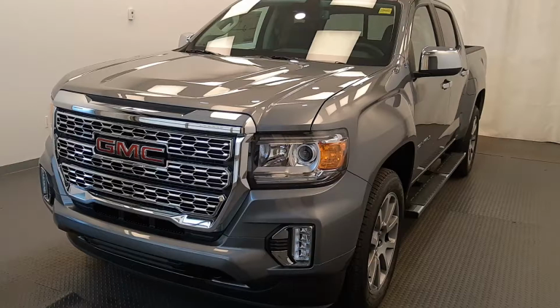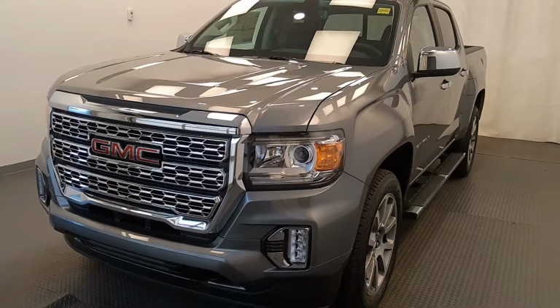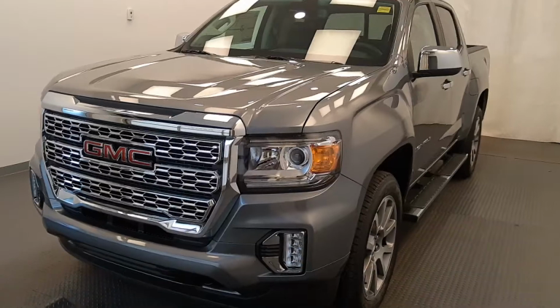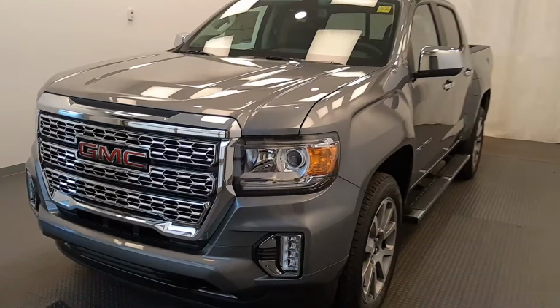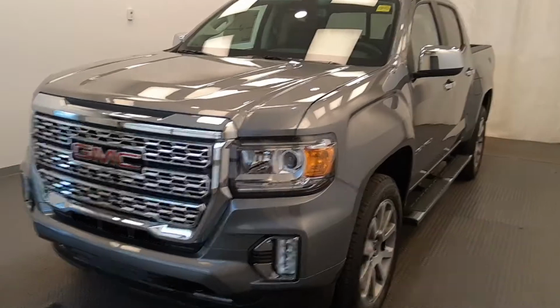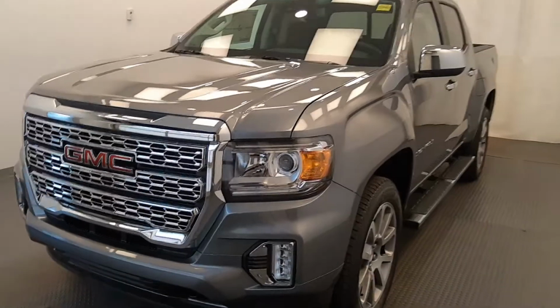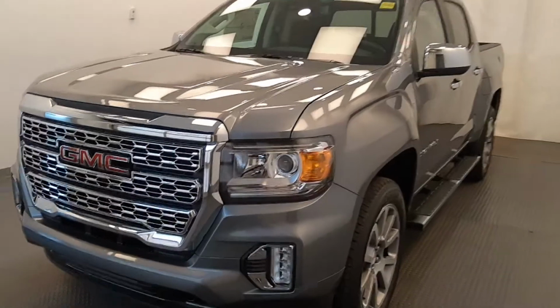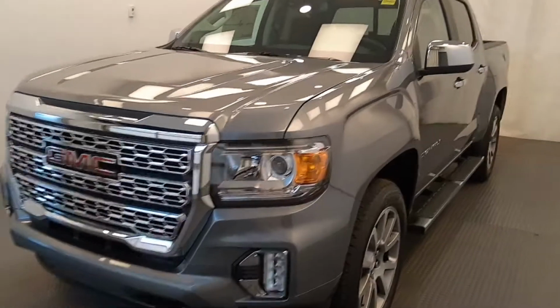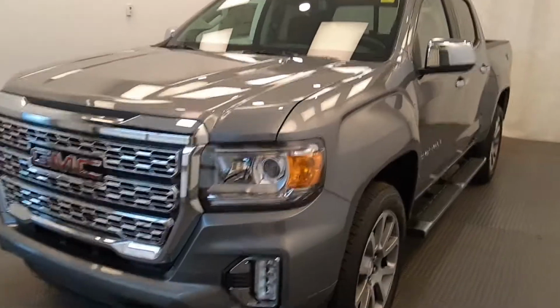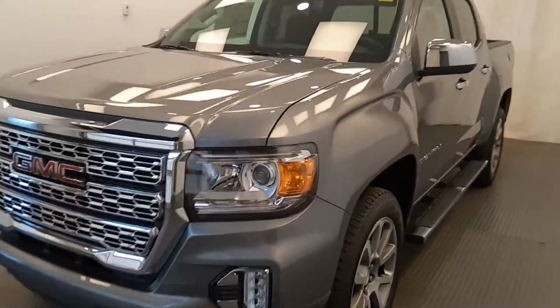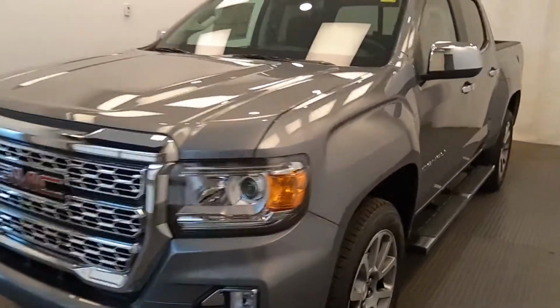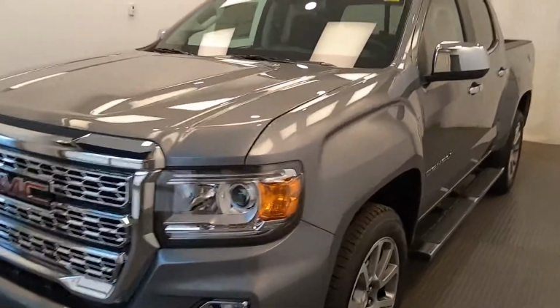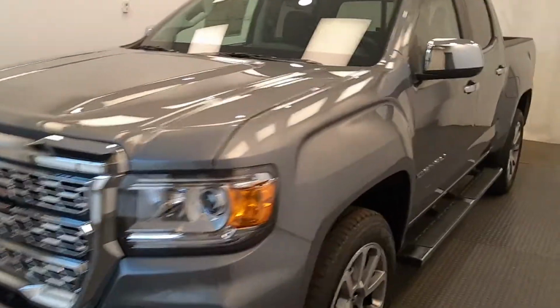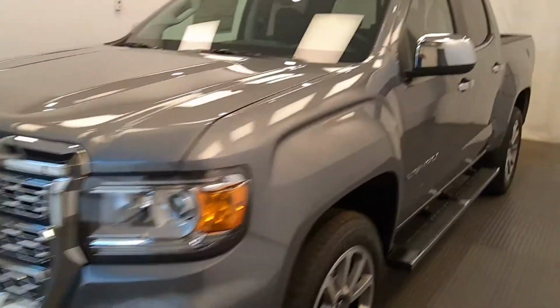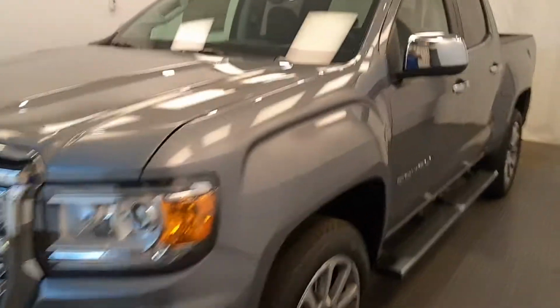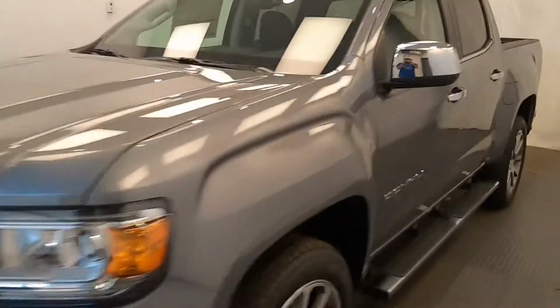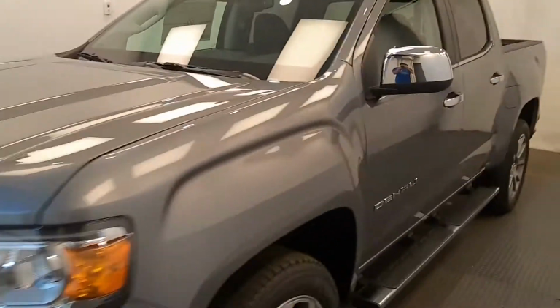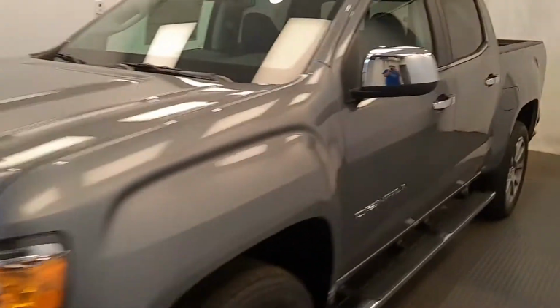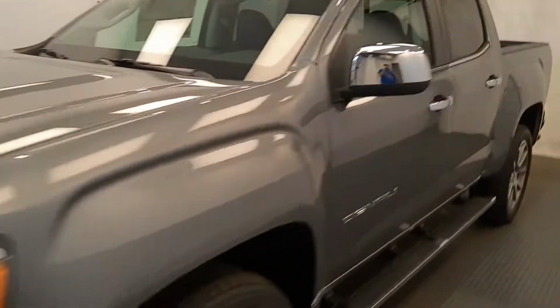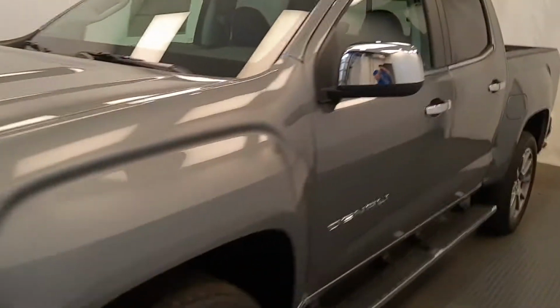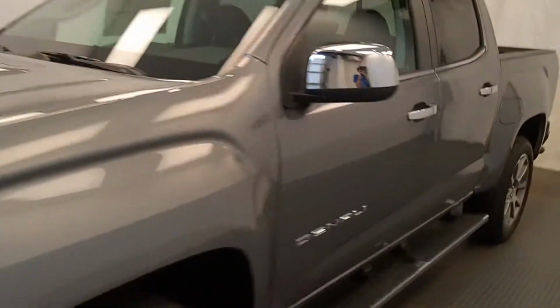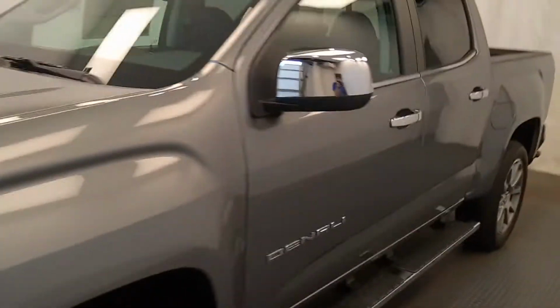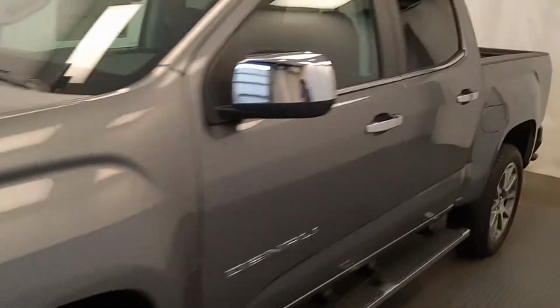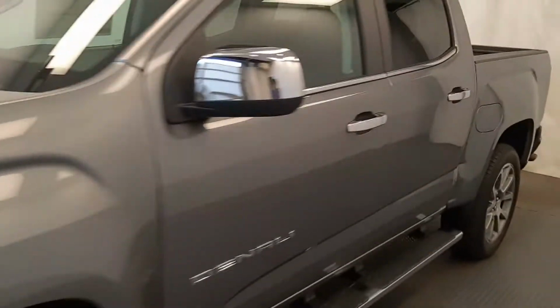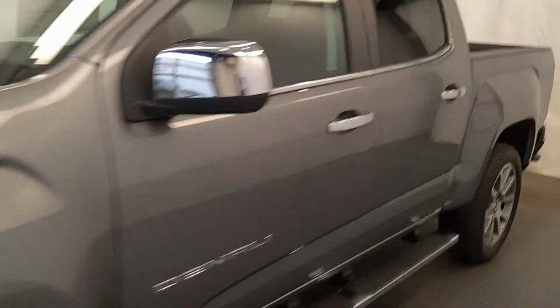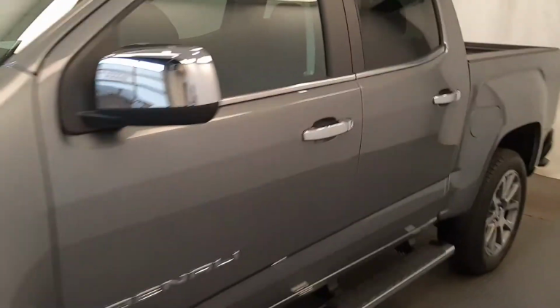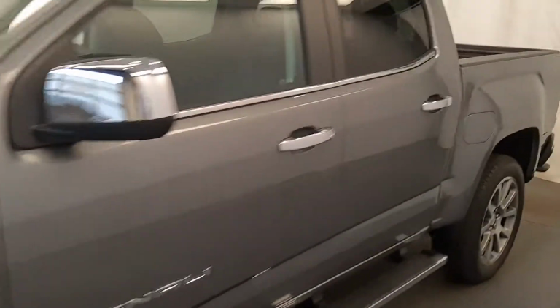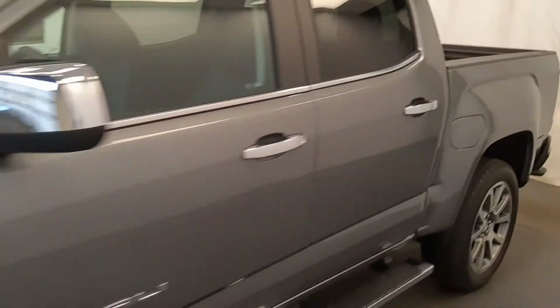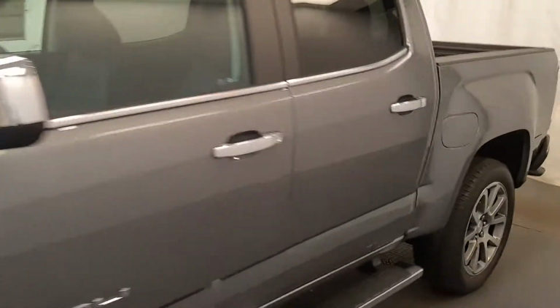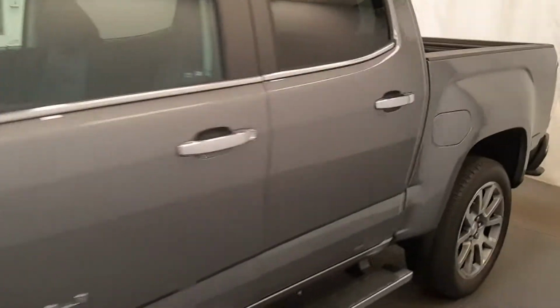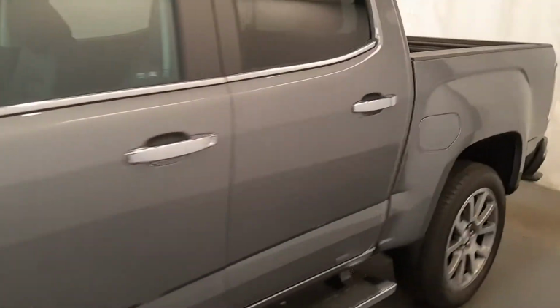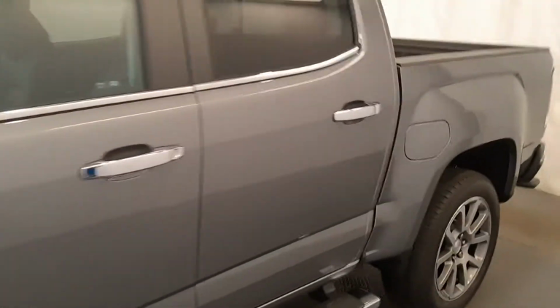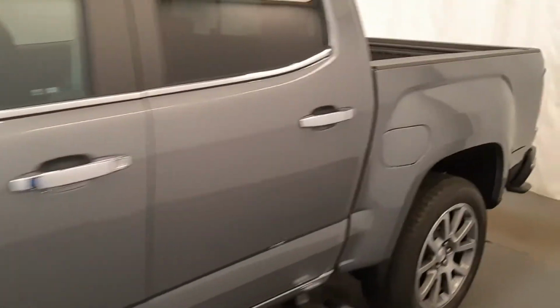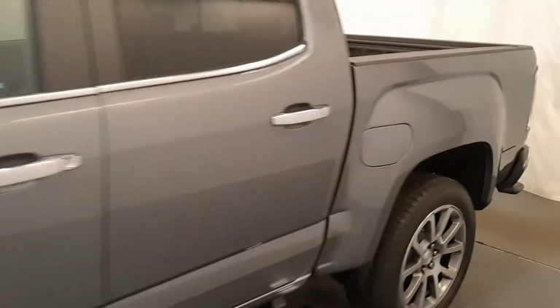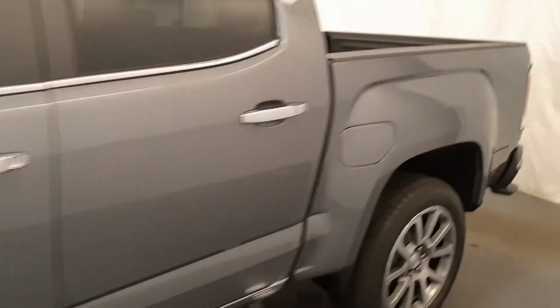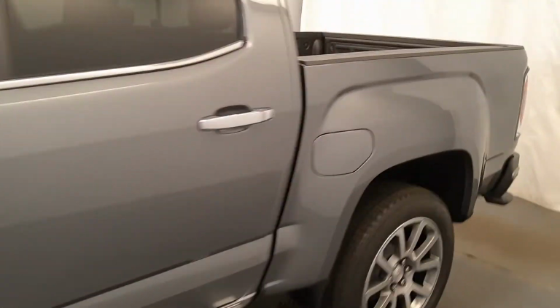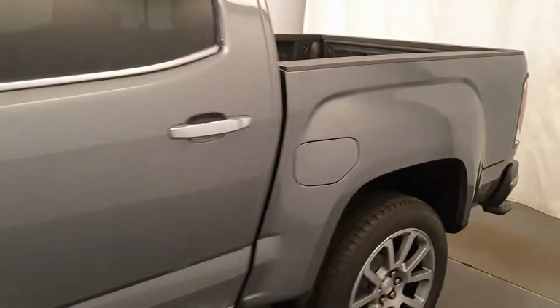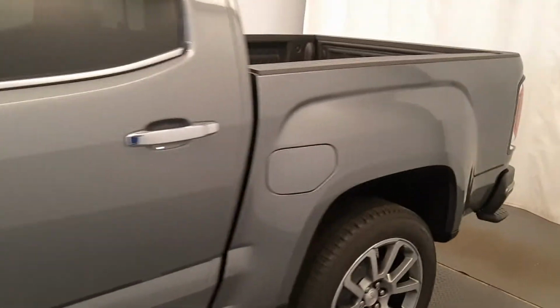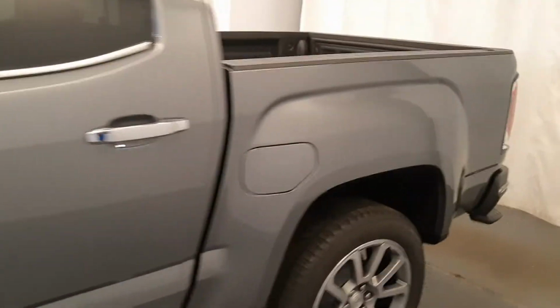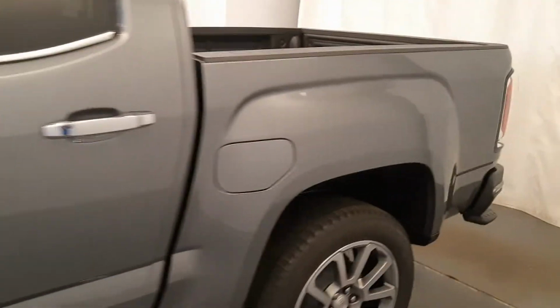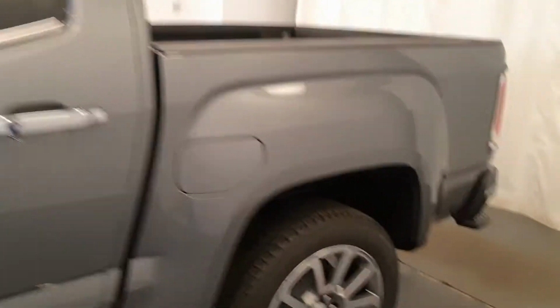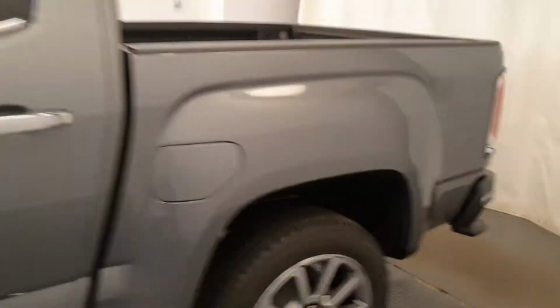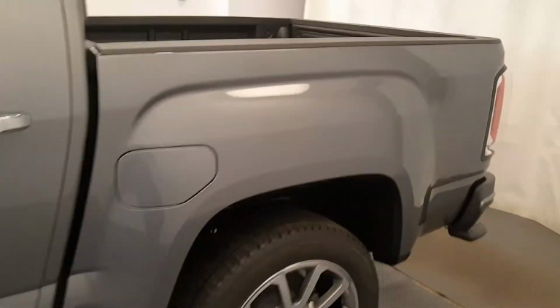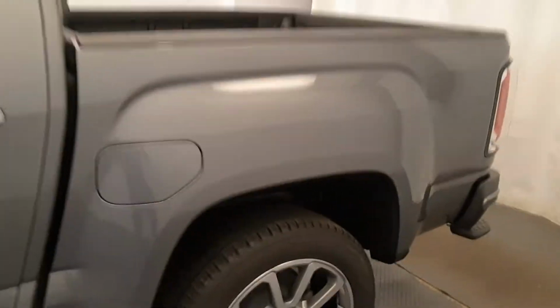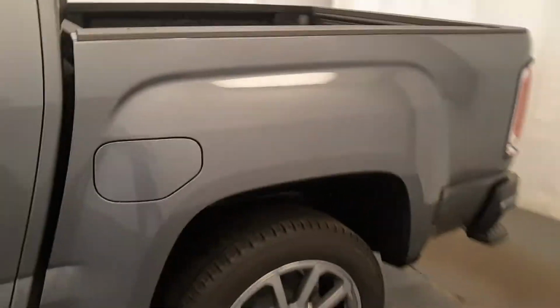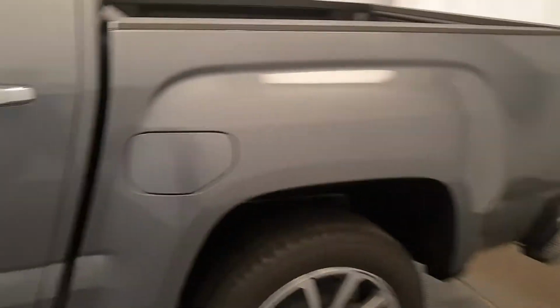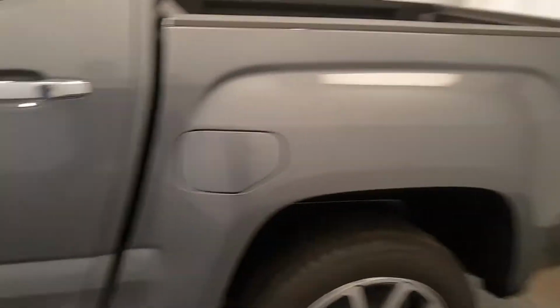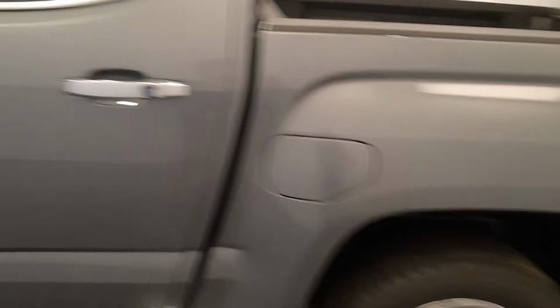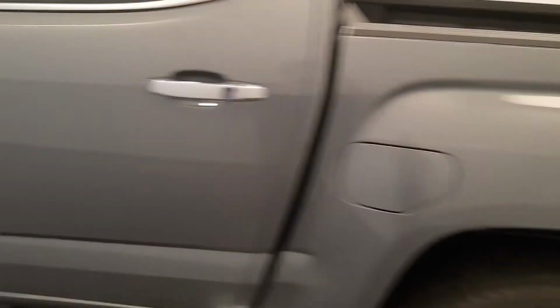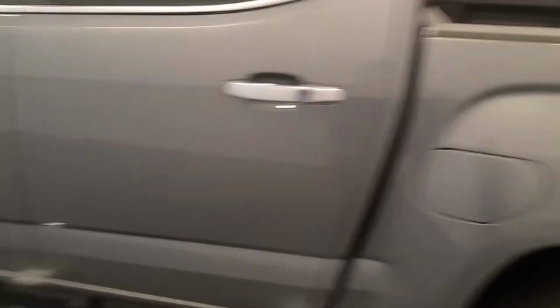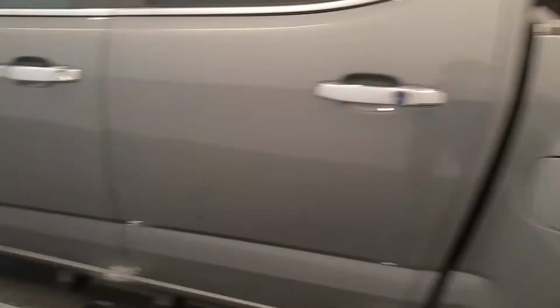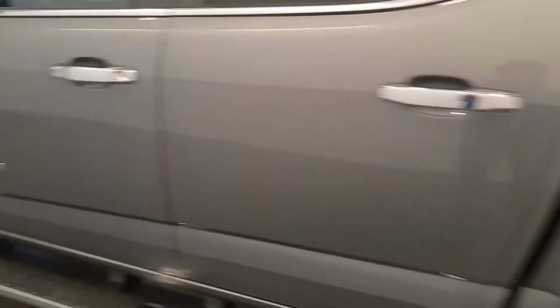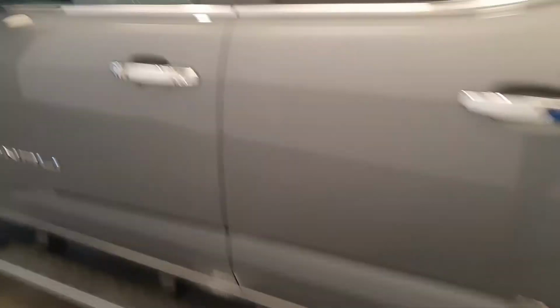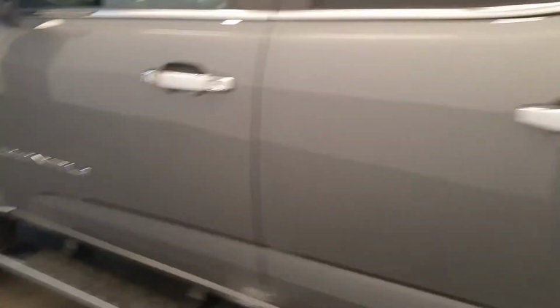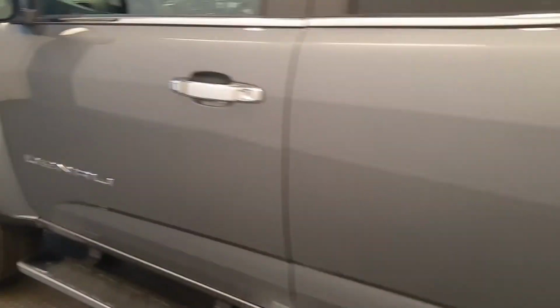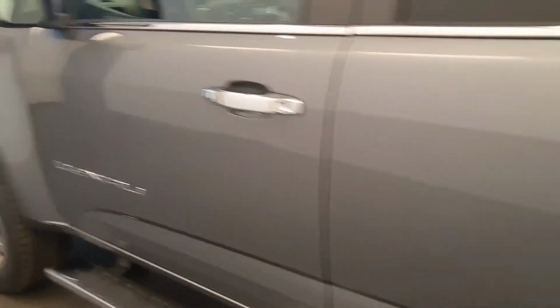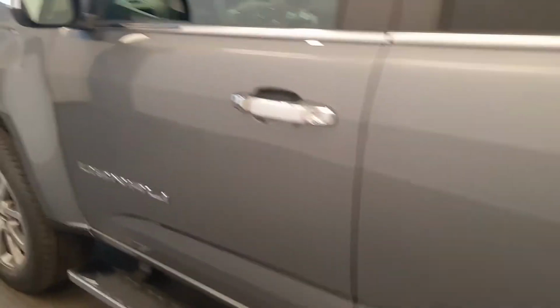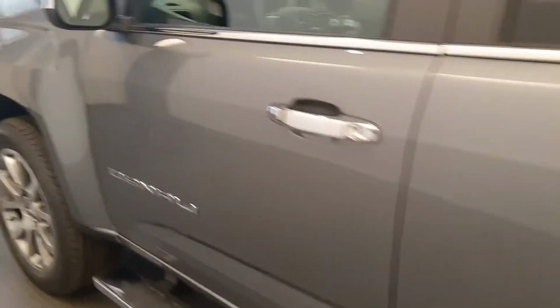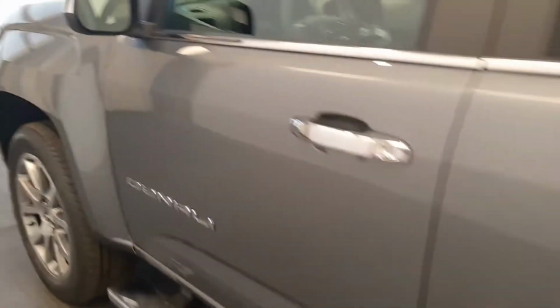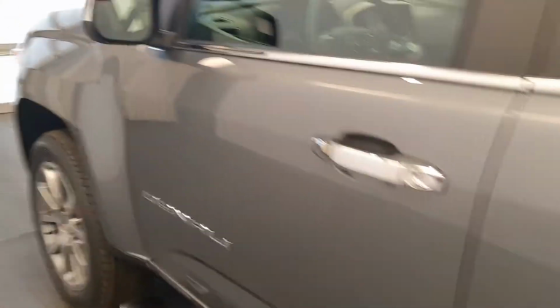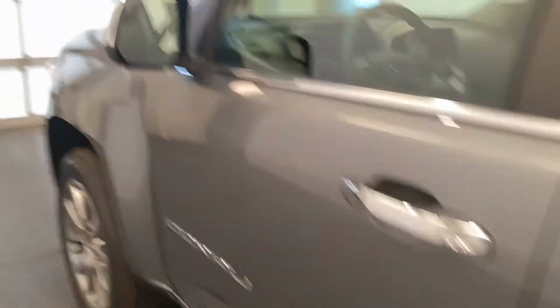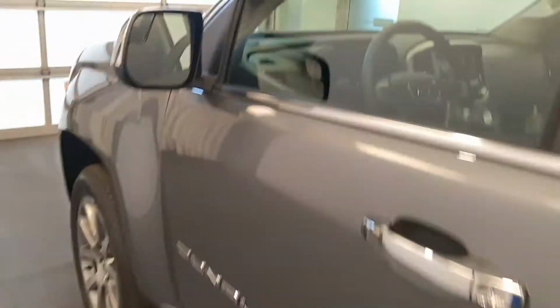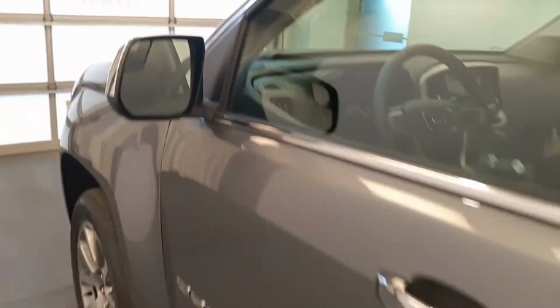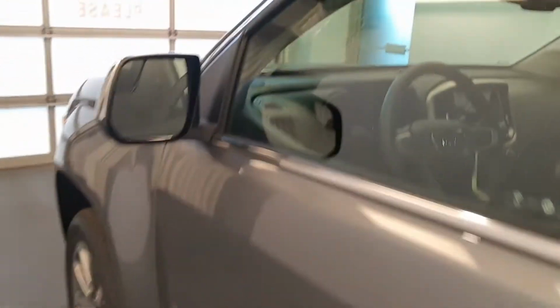Today we're reviewing stock number 219840 on a 2021 GMC Canyon Denali, and our exterior colour is satin steel.